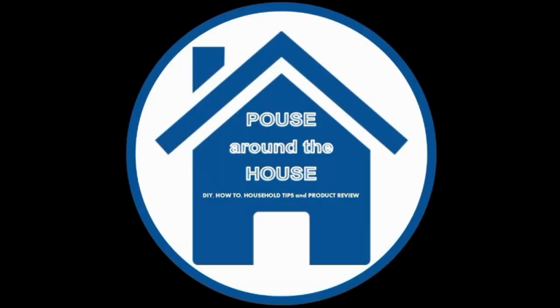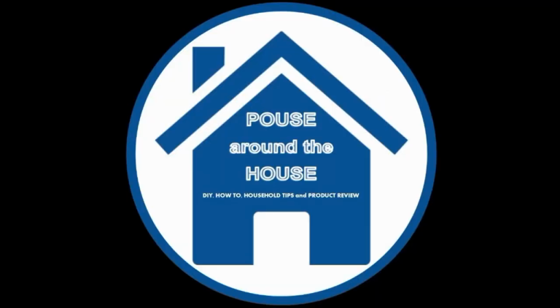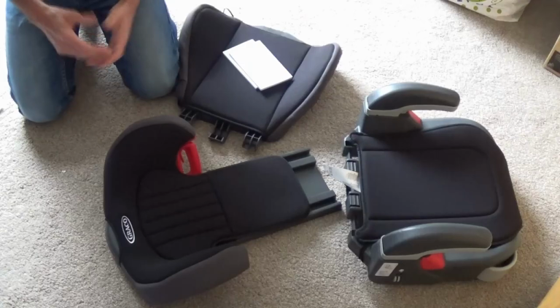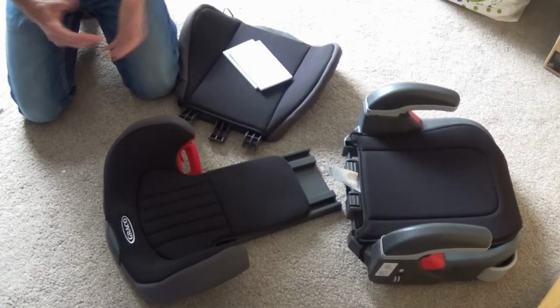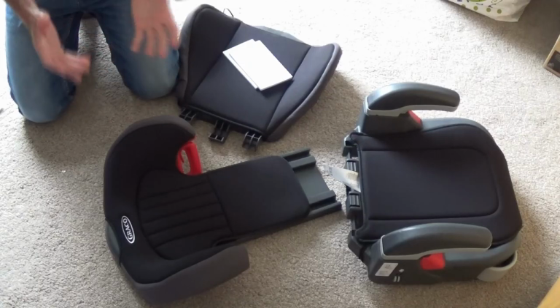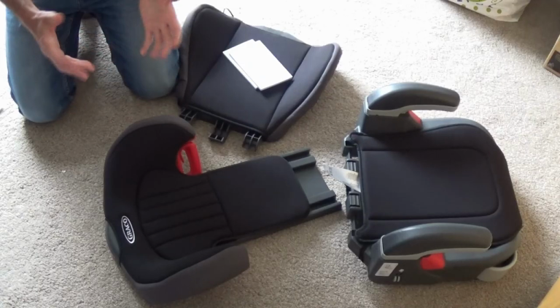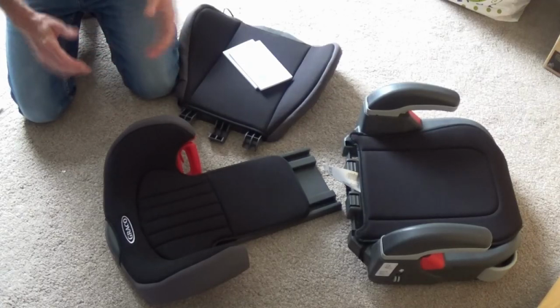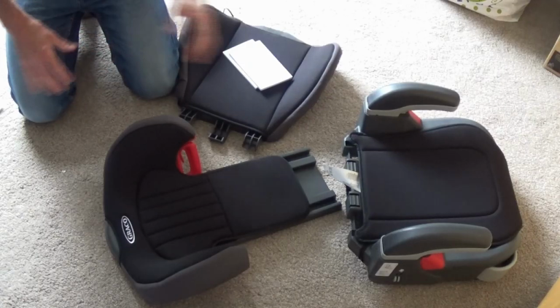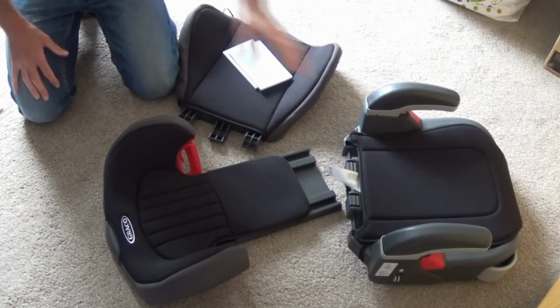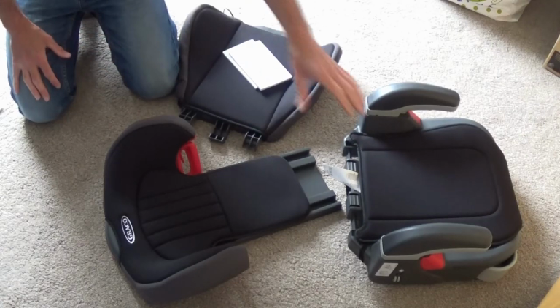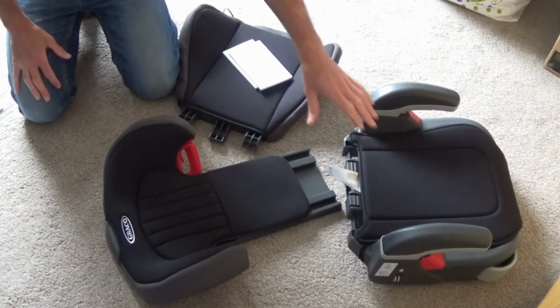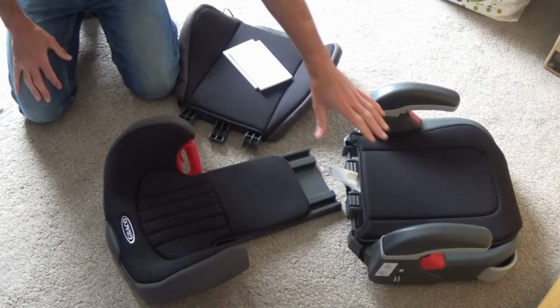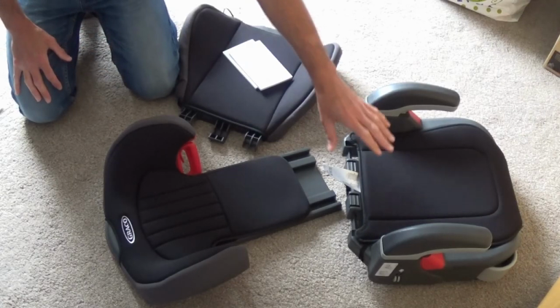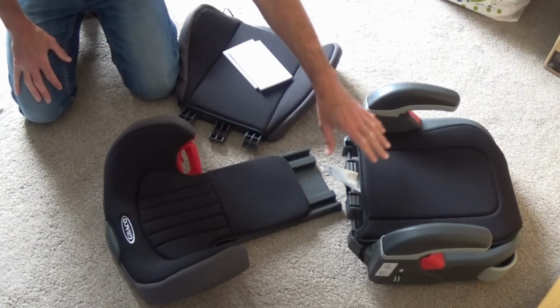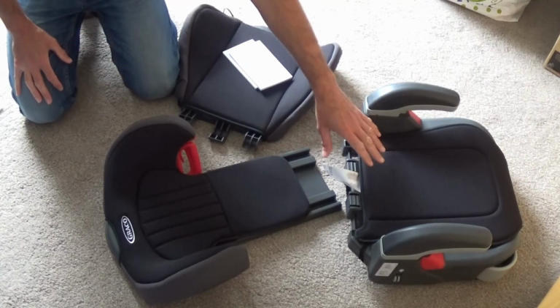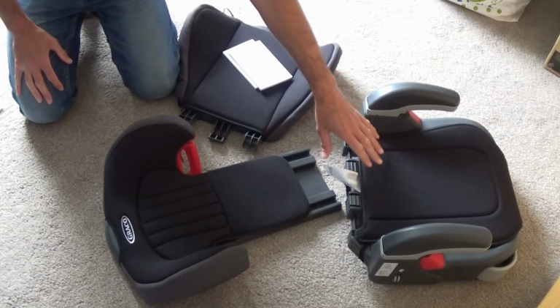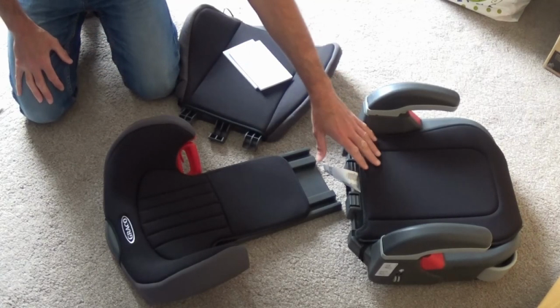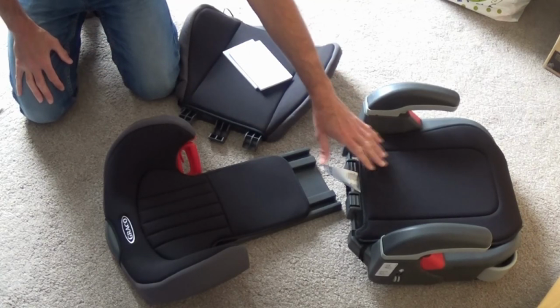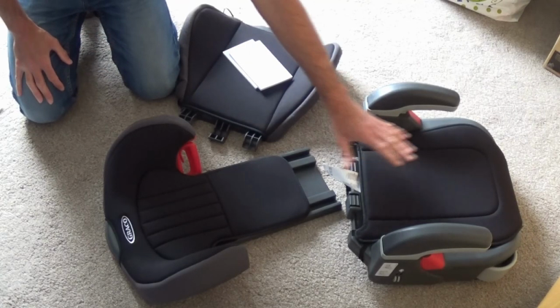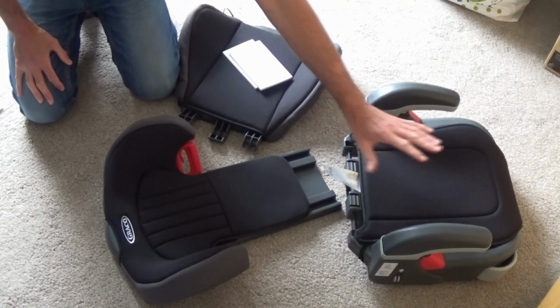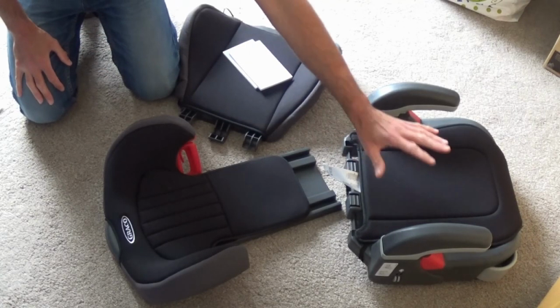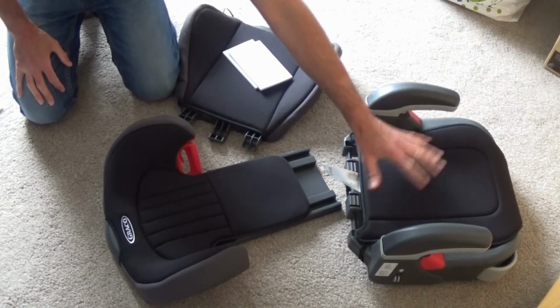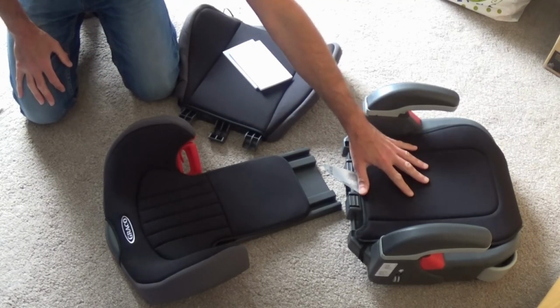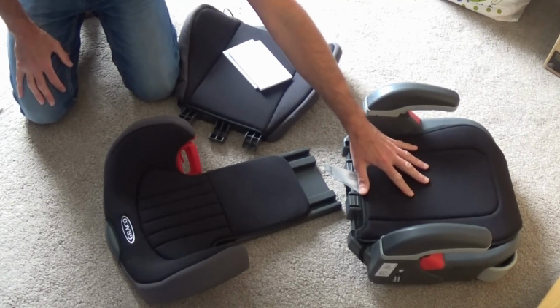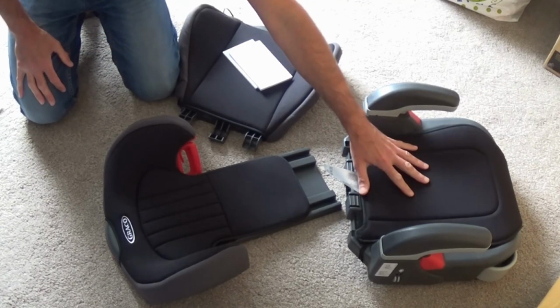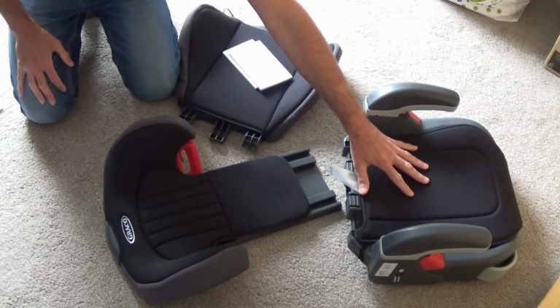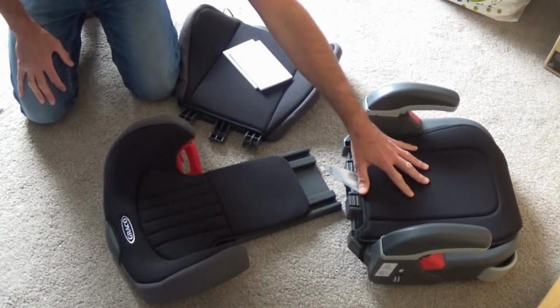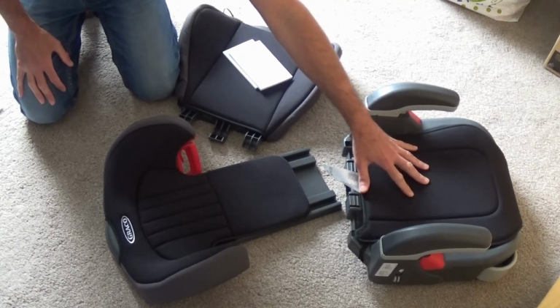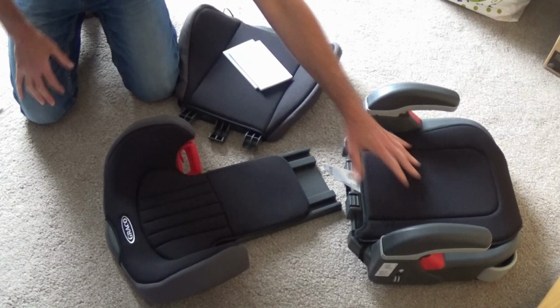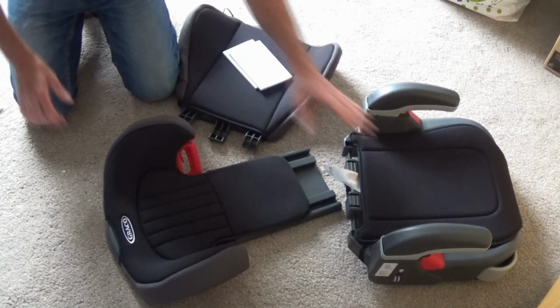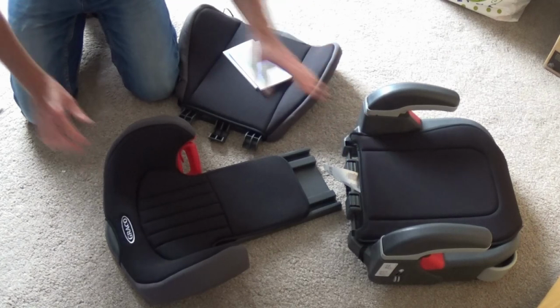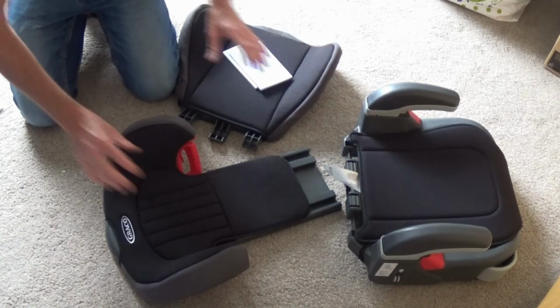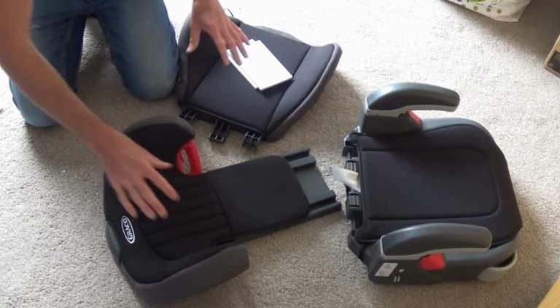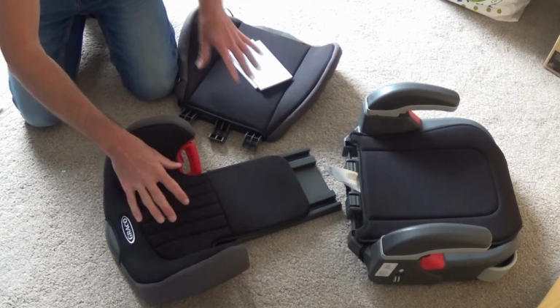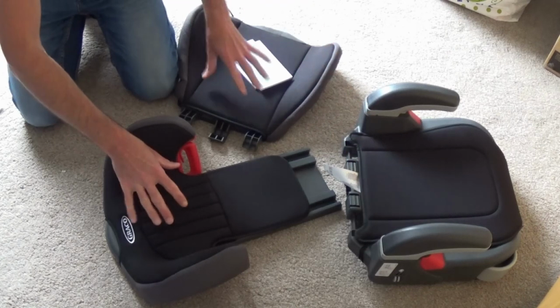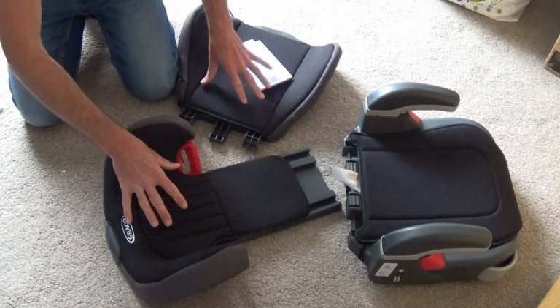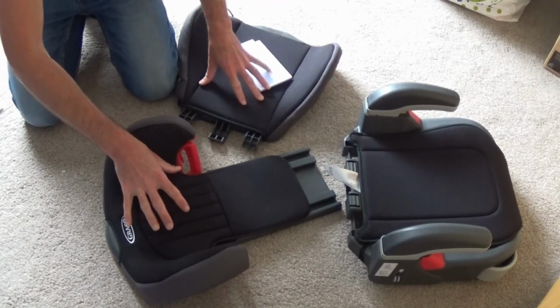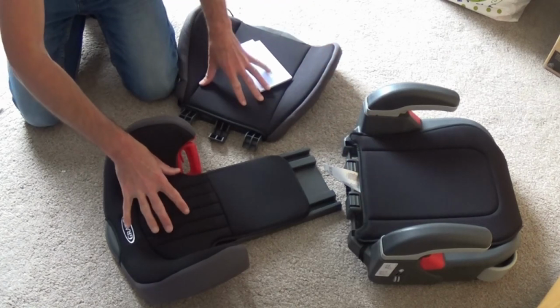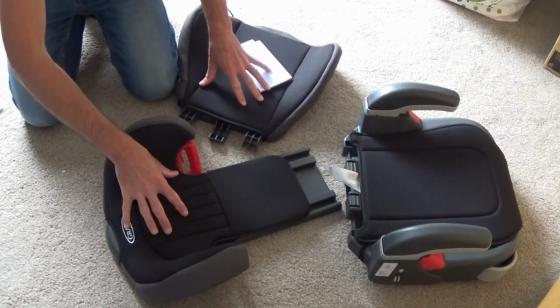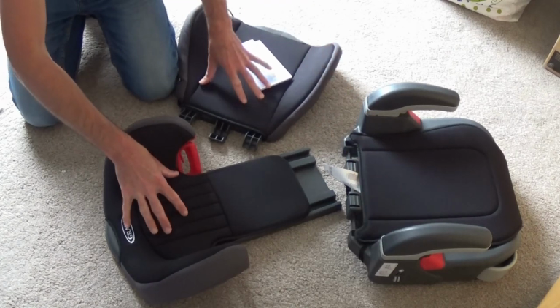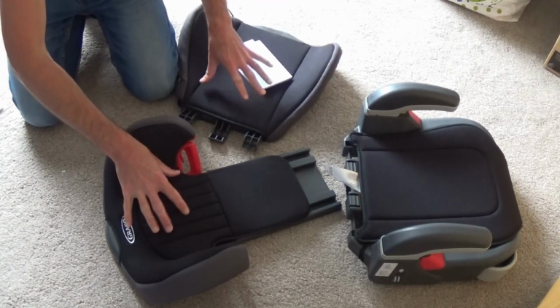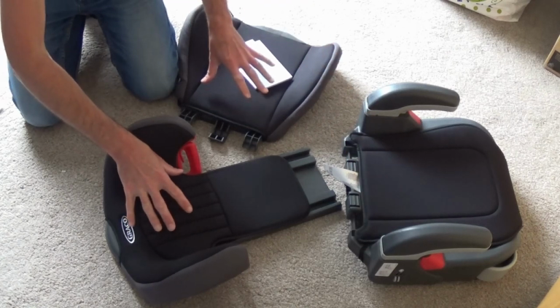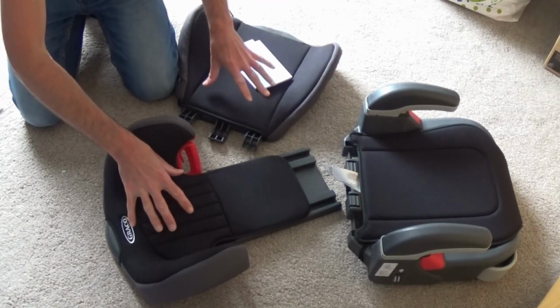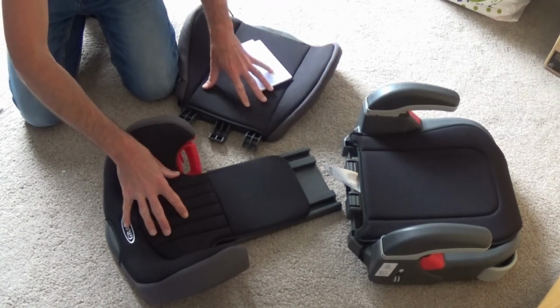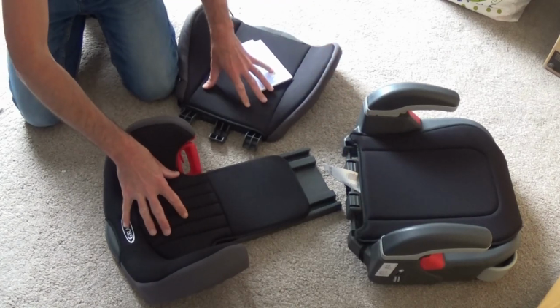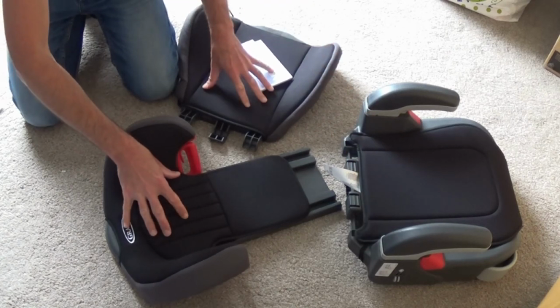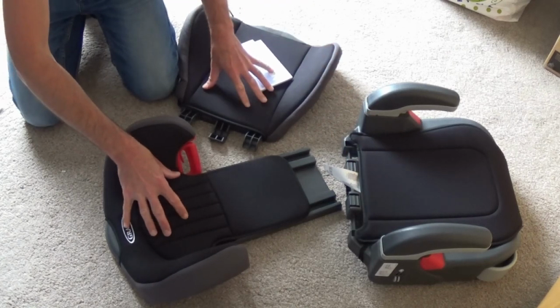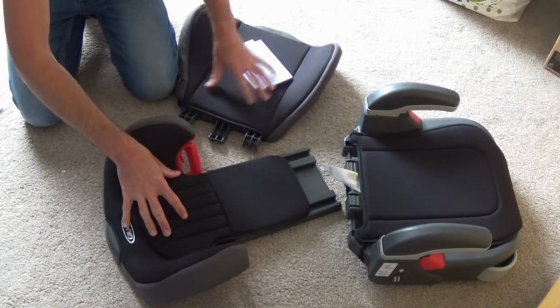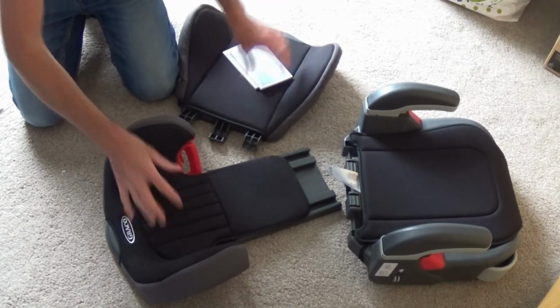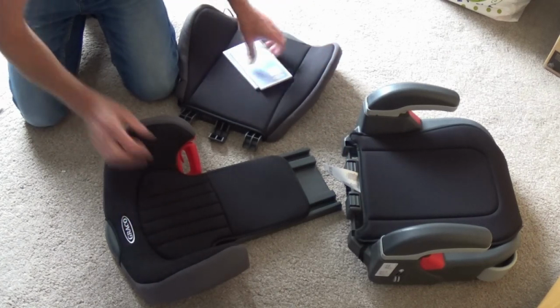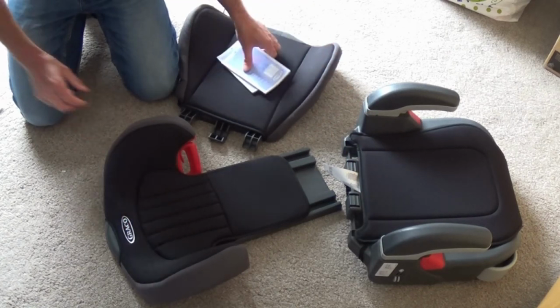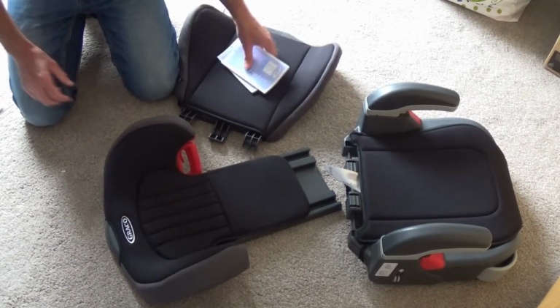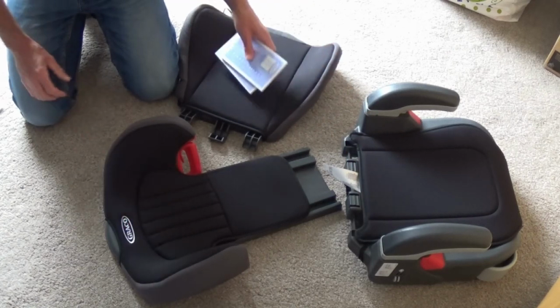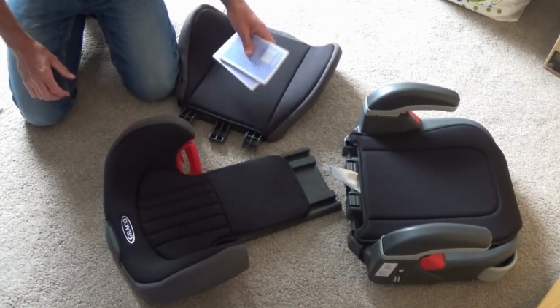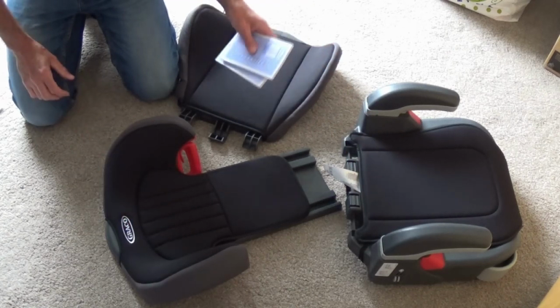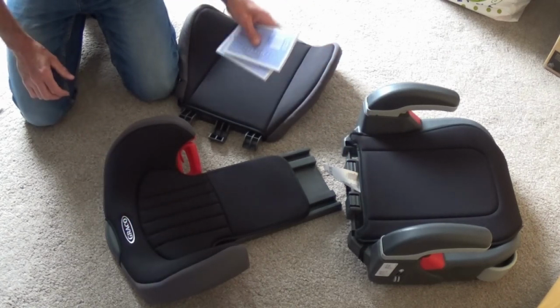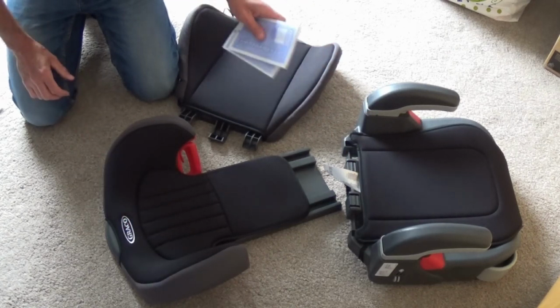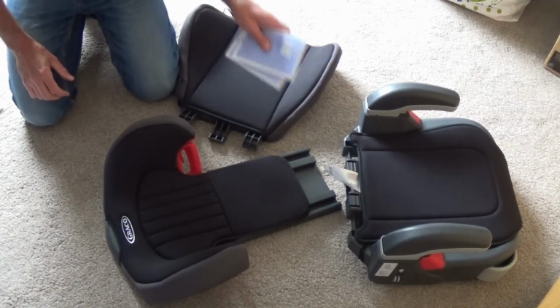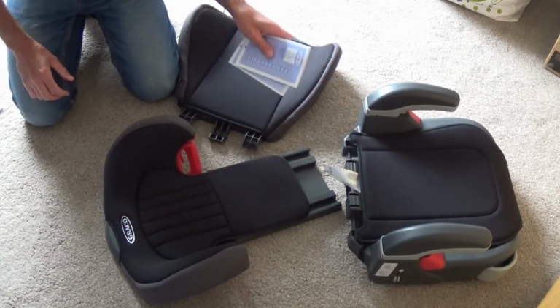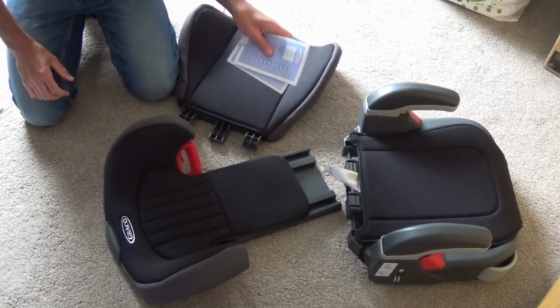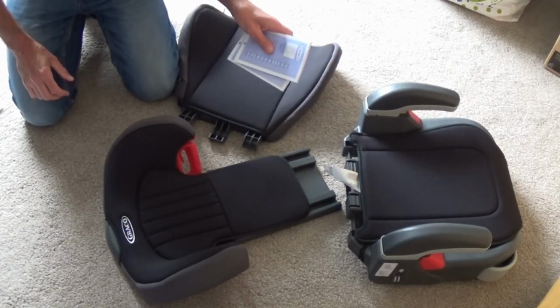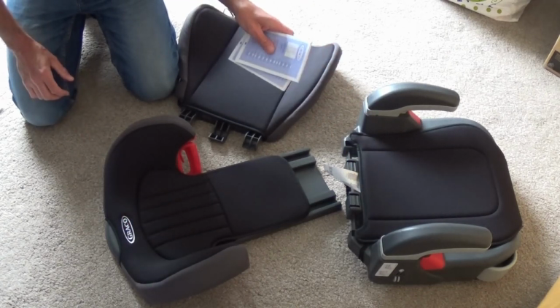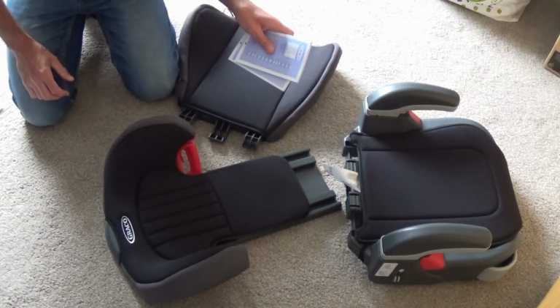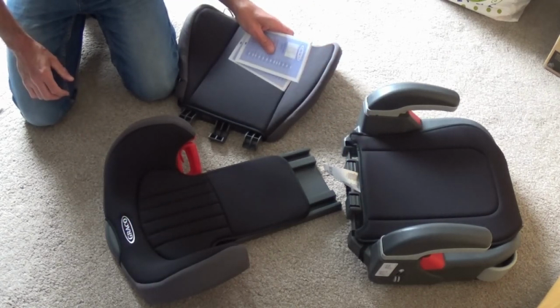So out of the box, it comes in three pieces. You've got the base of your seat, and you've got the two parts to the back of the seat, and you've got your instruction manual.